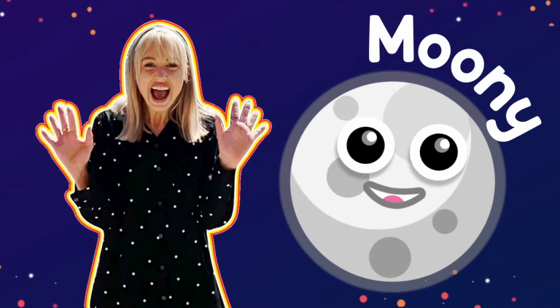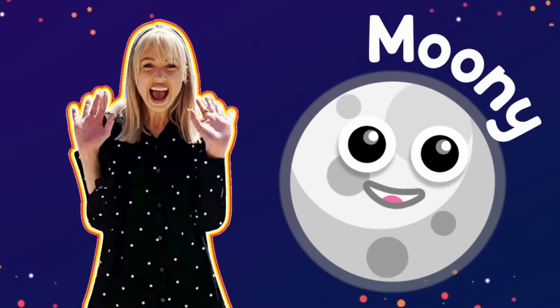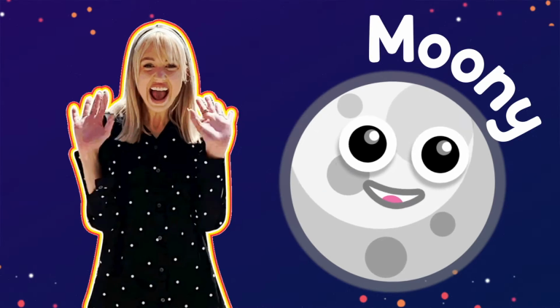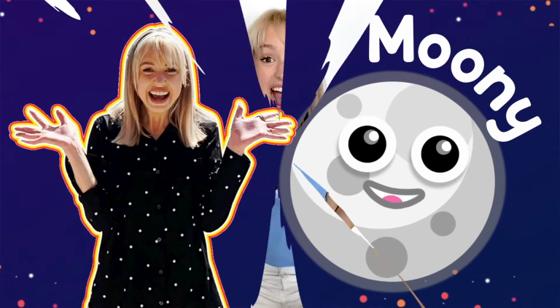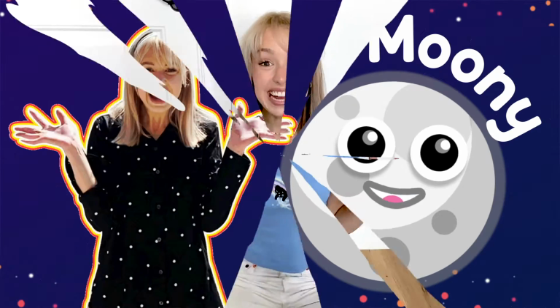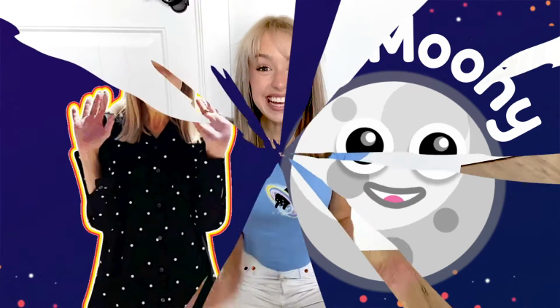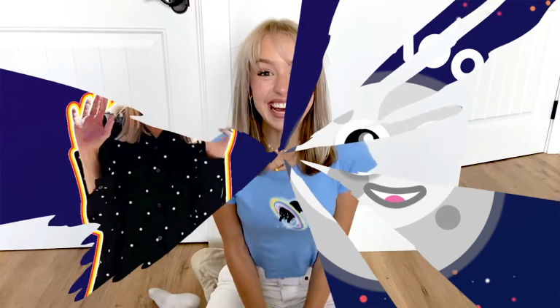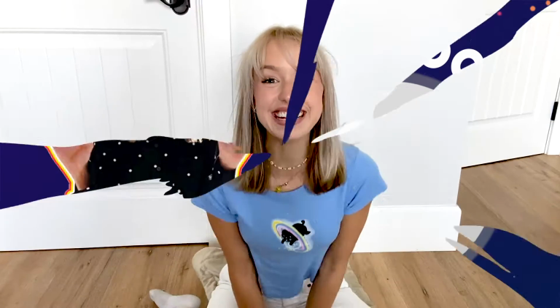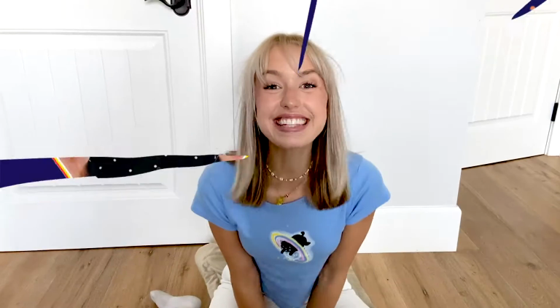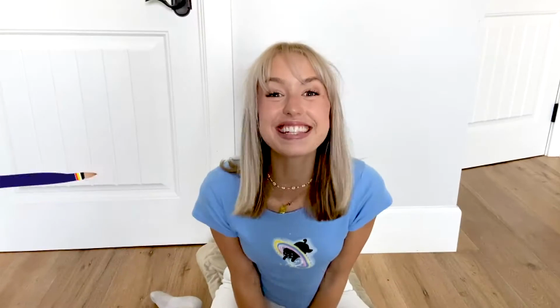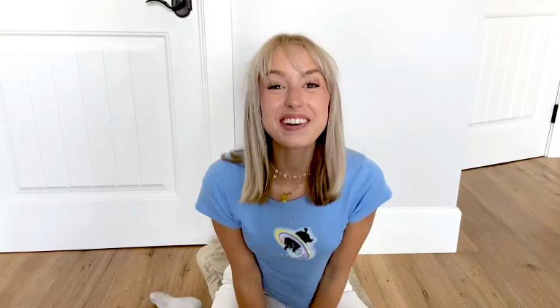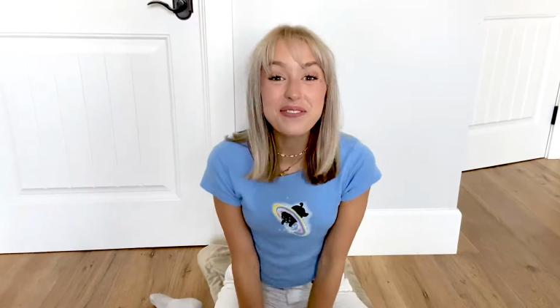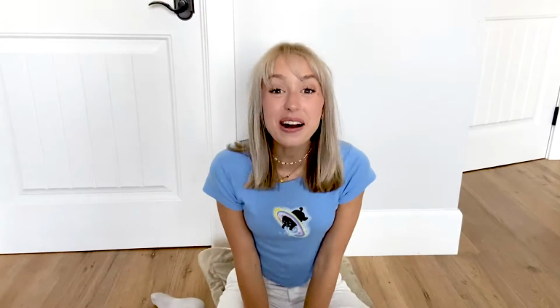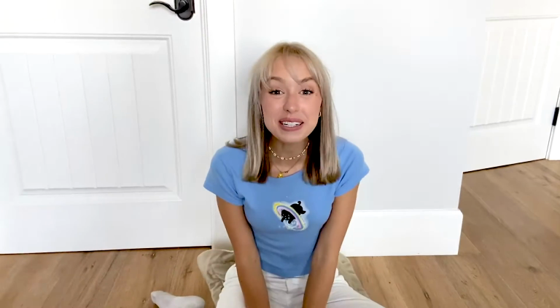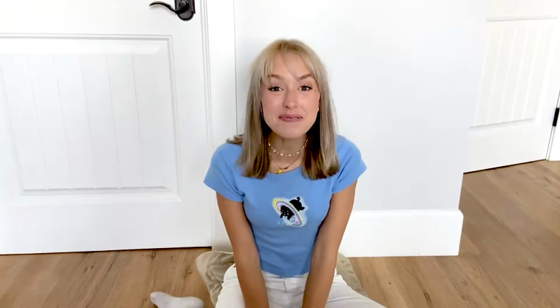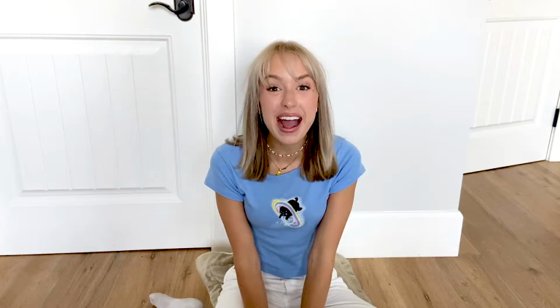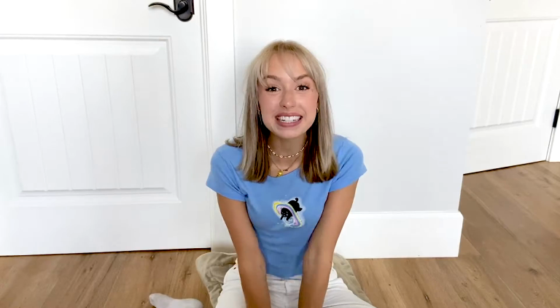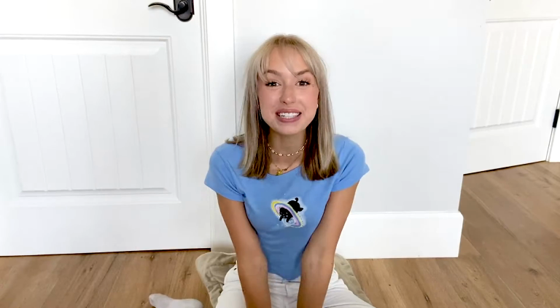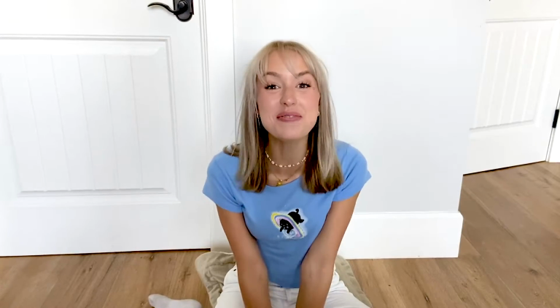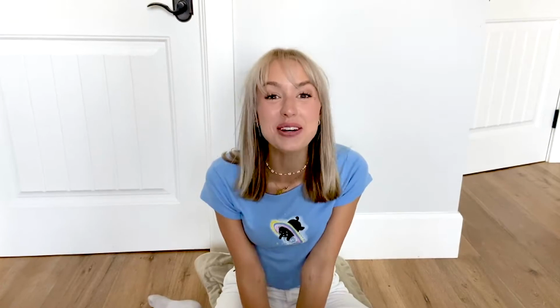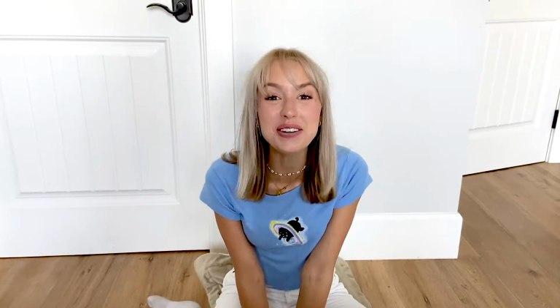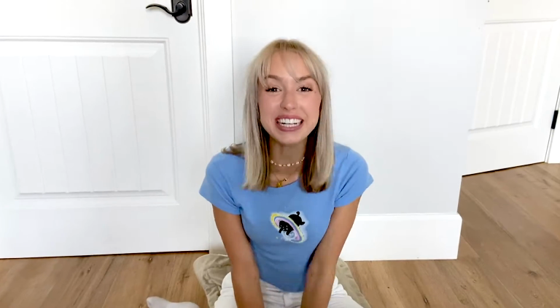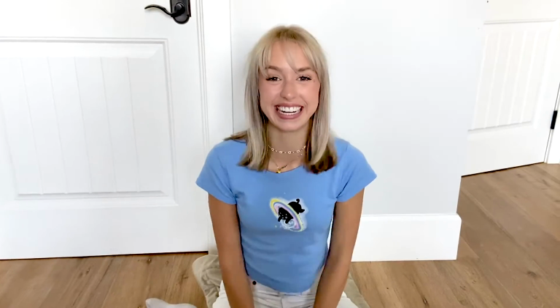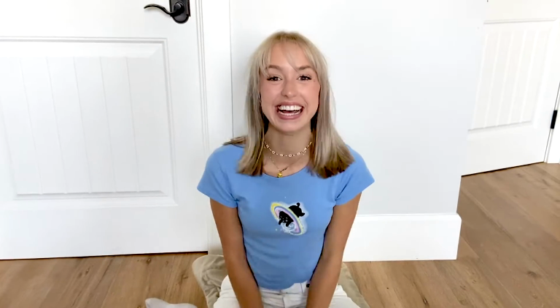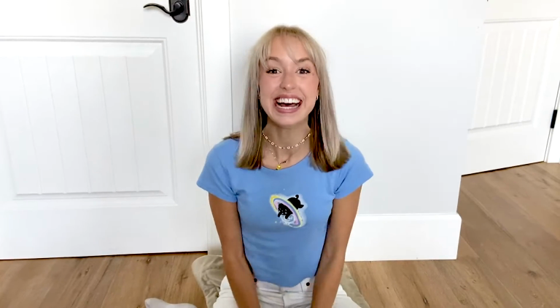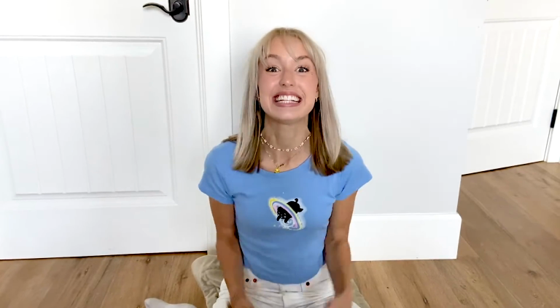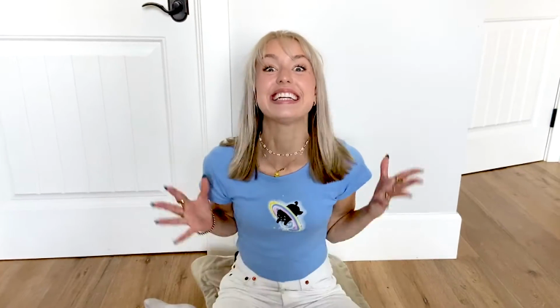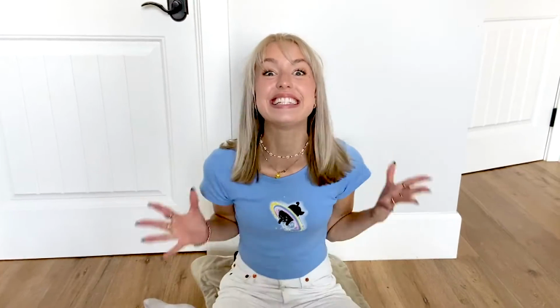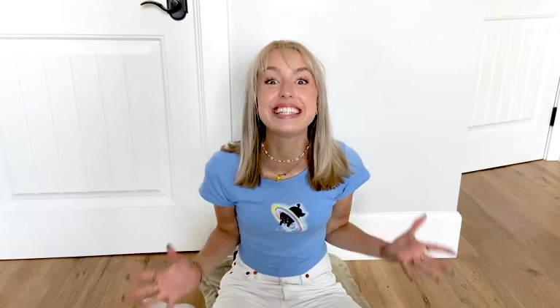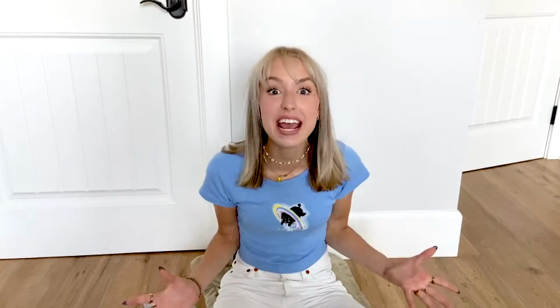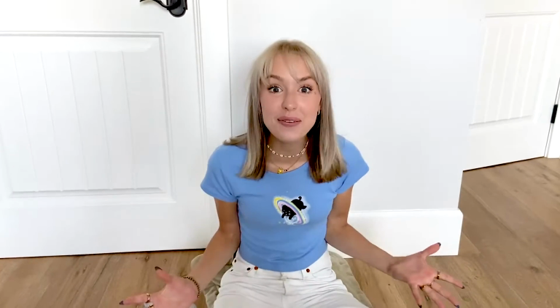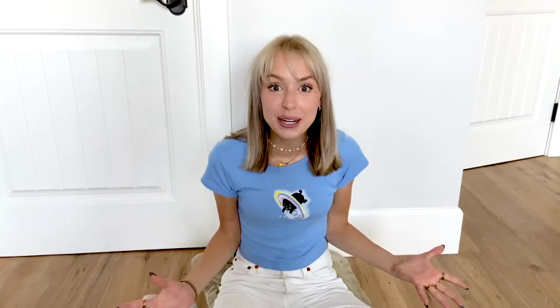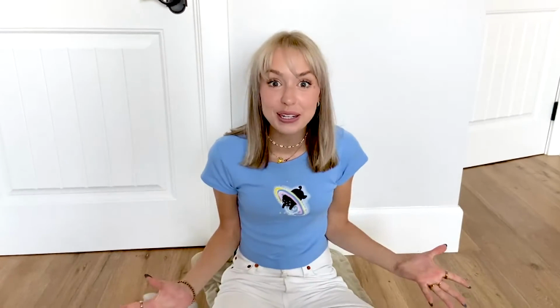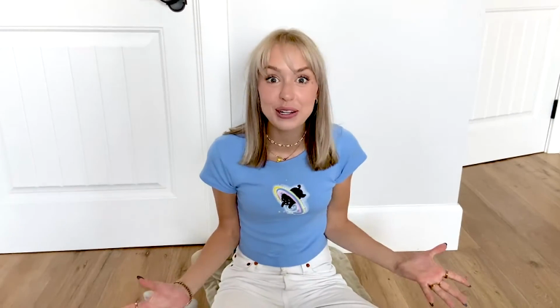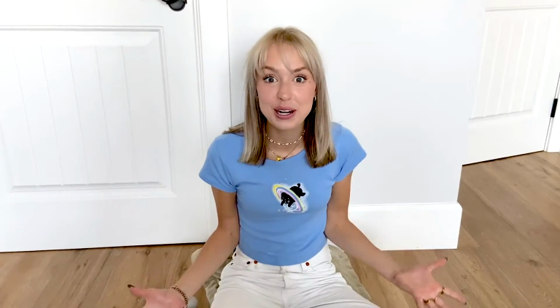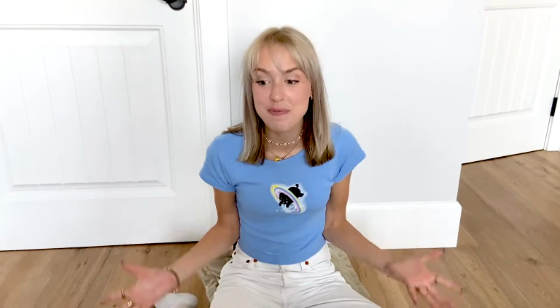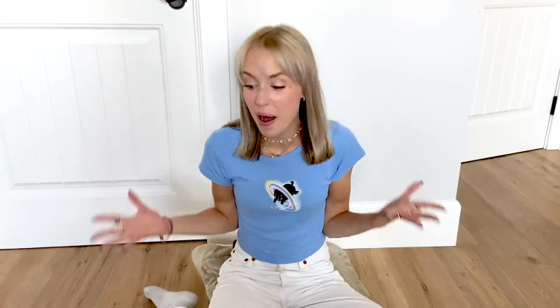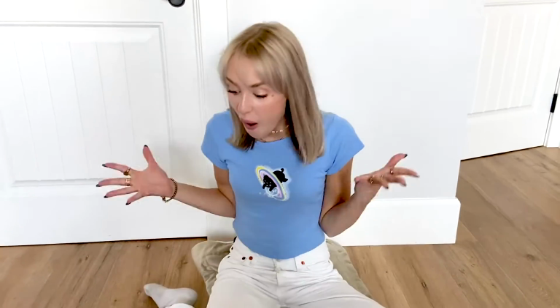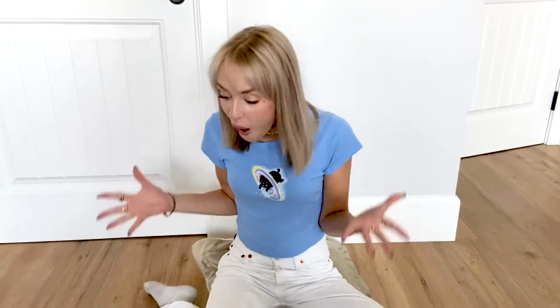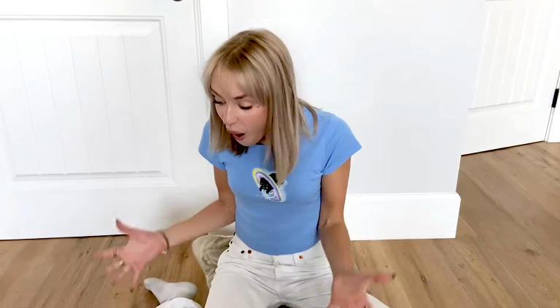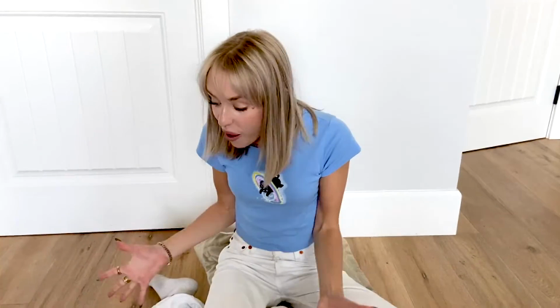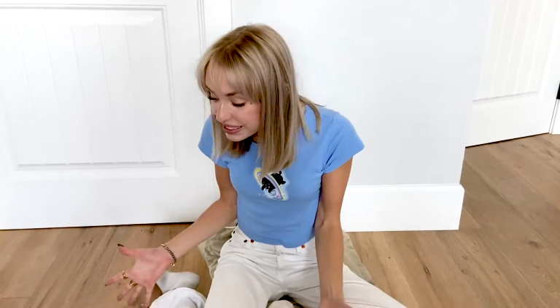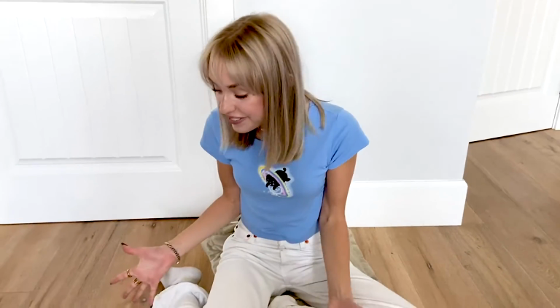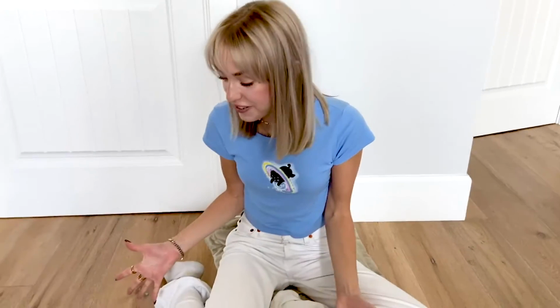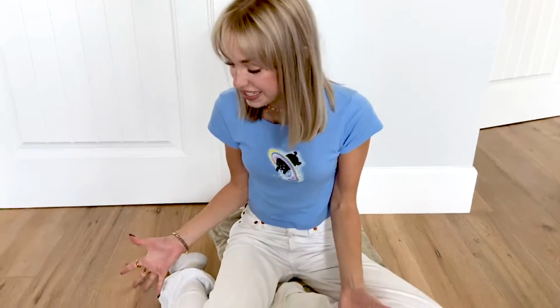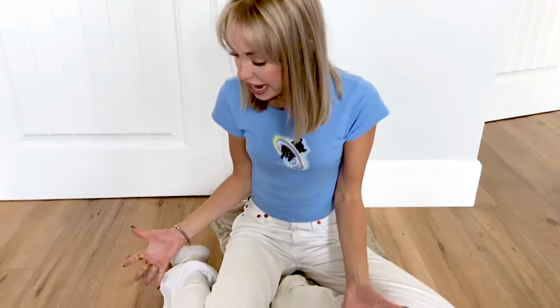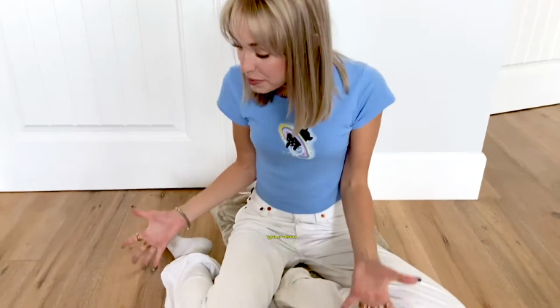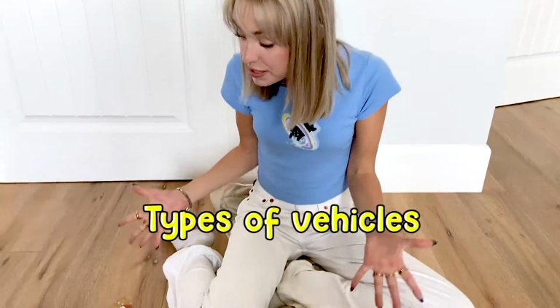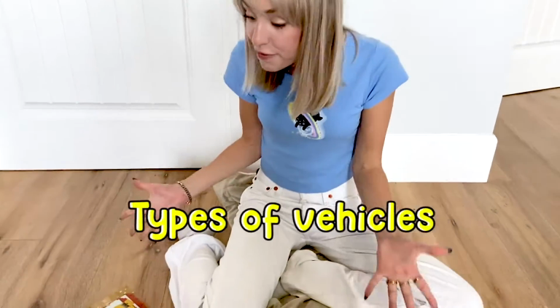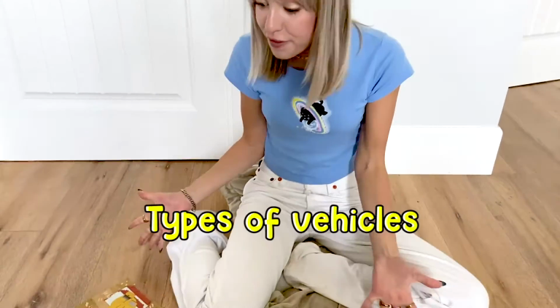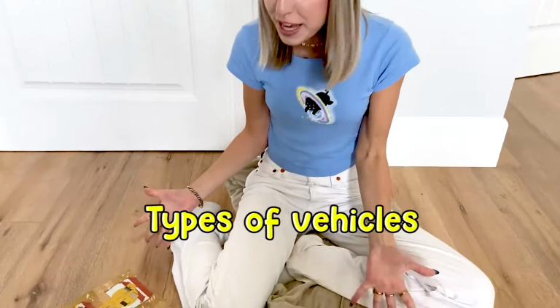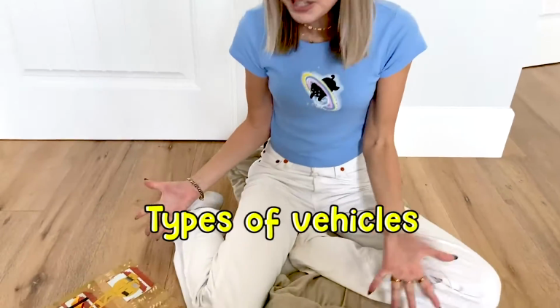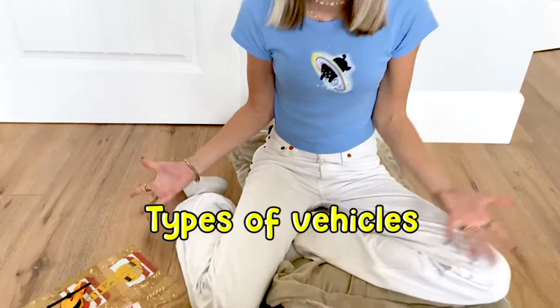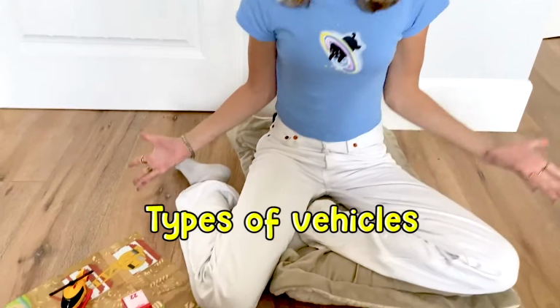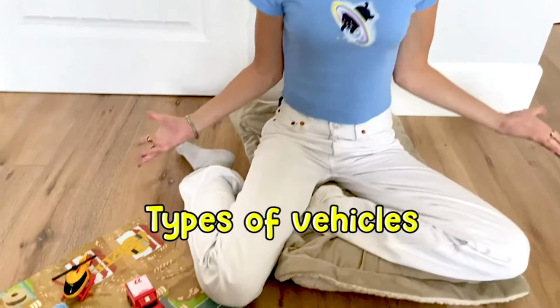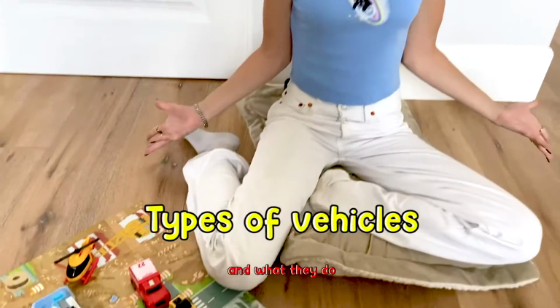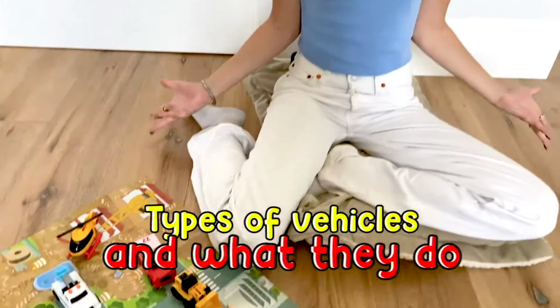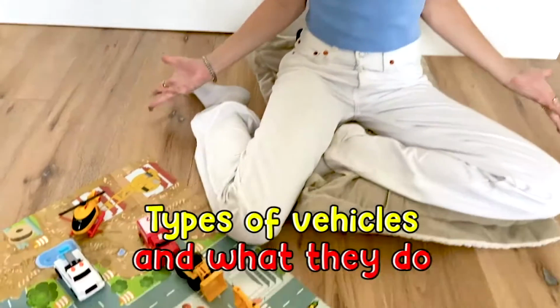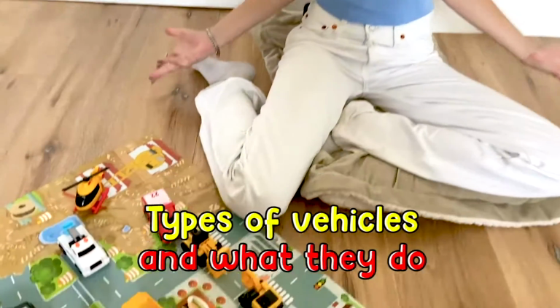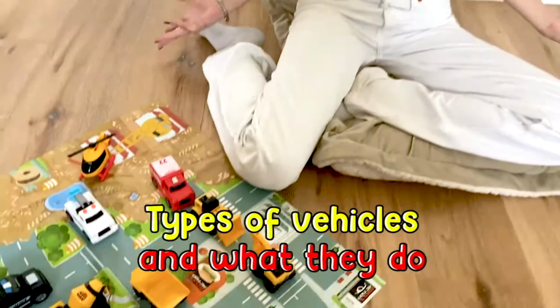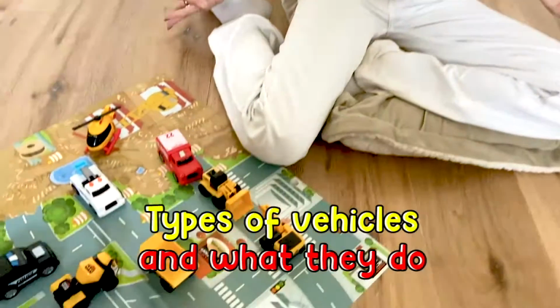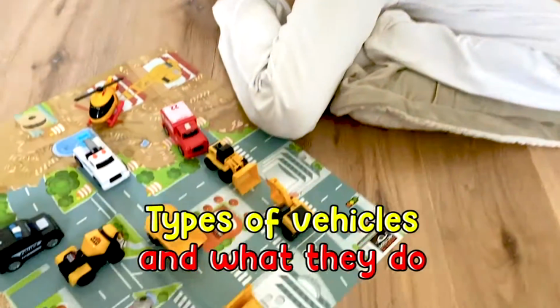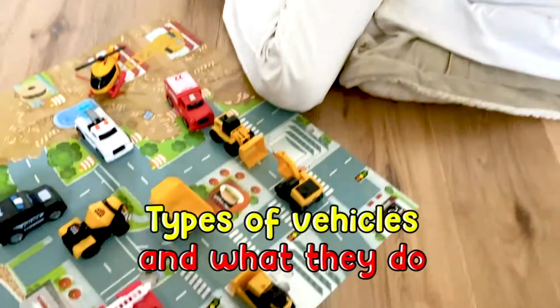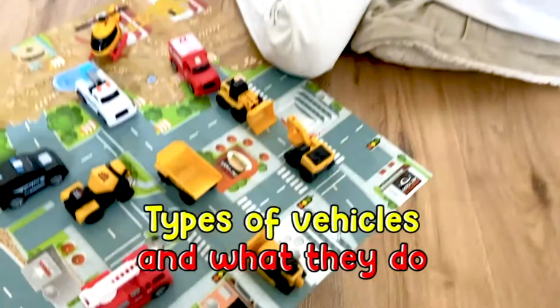Hi, kids! Welcome back to Moony! Today we're going to learn about all different types of vehicles and what they do!